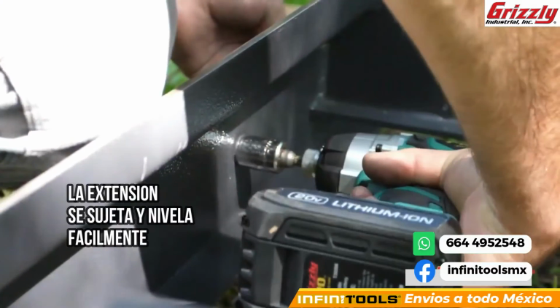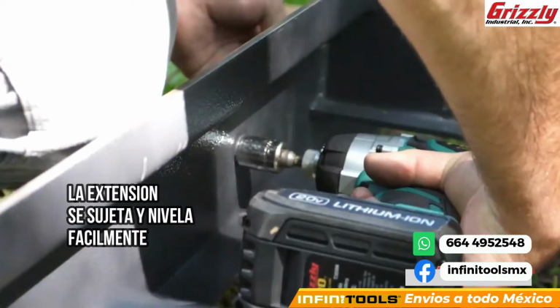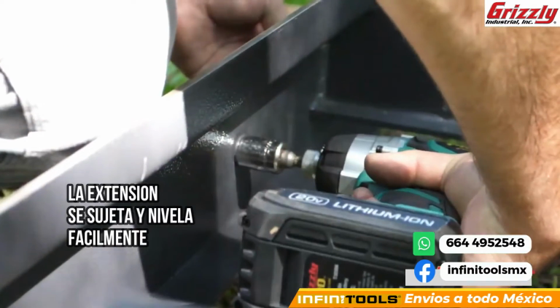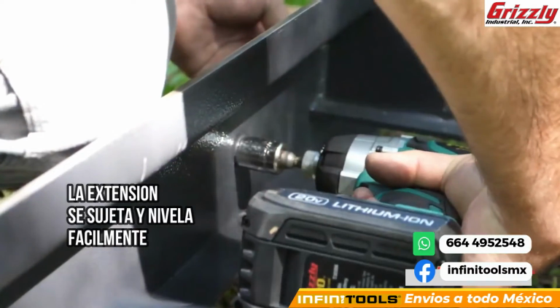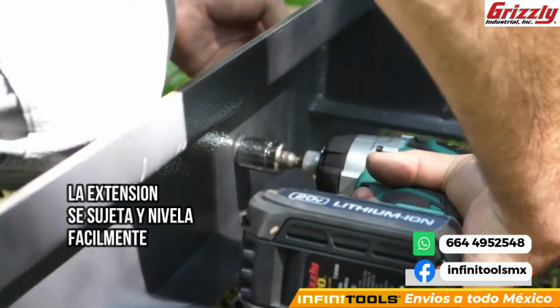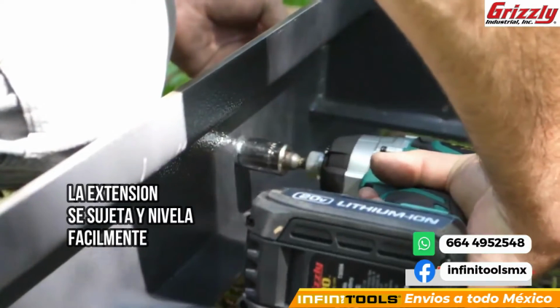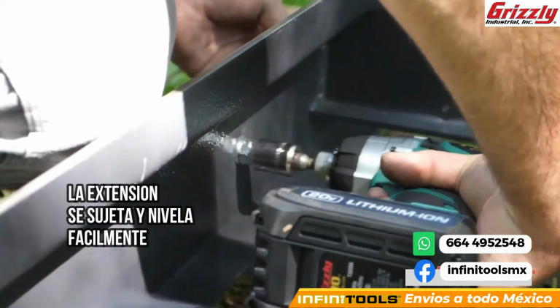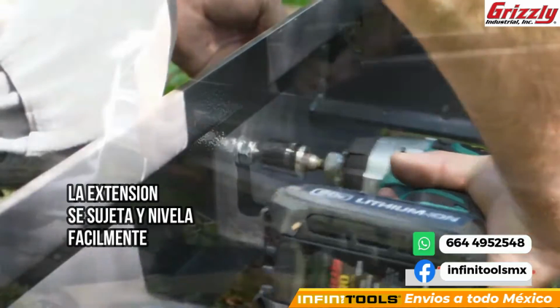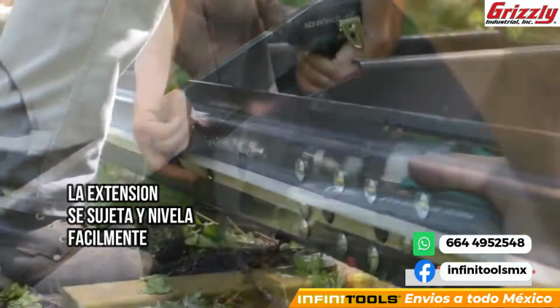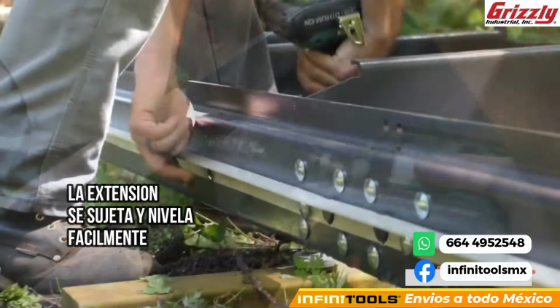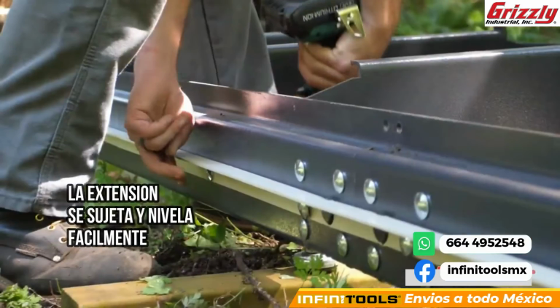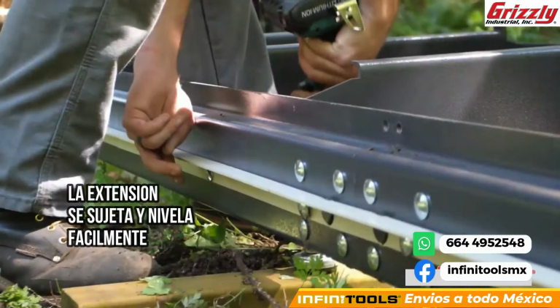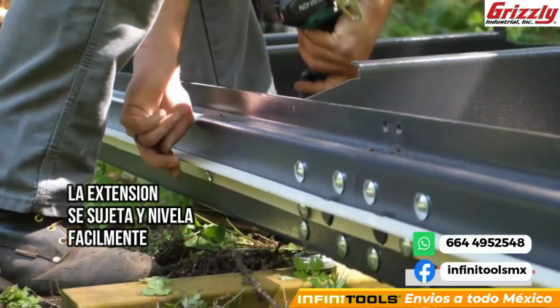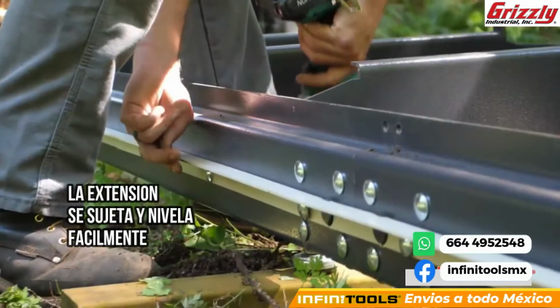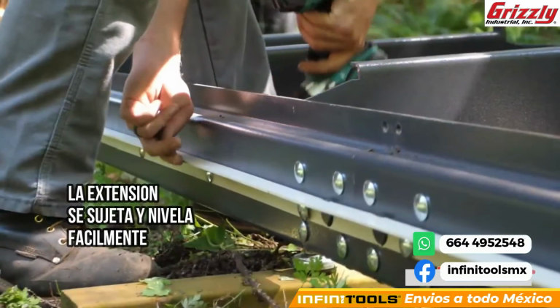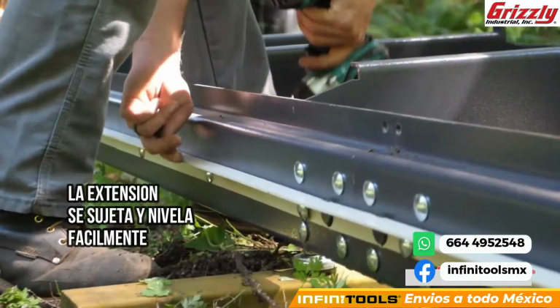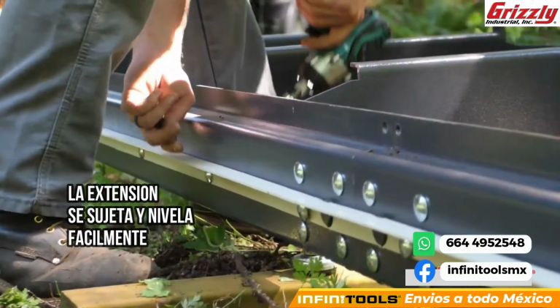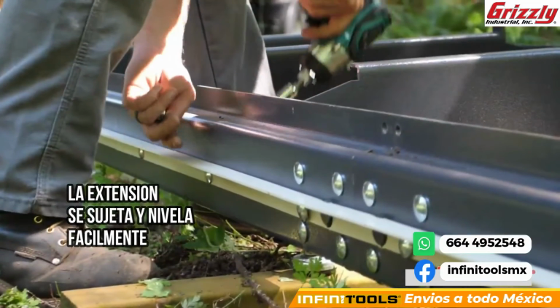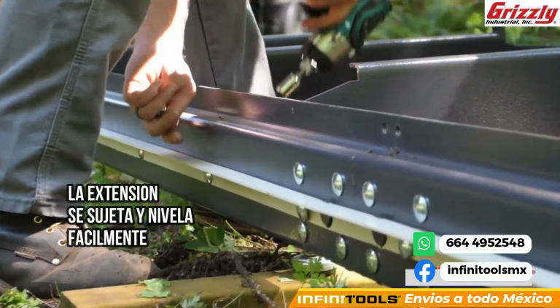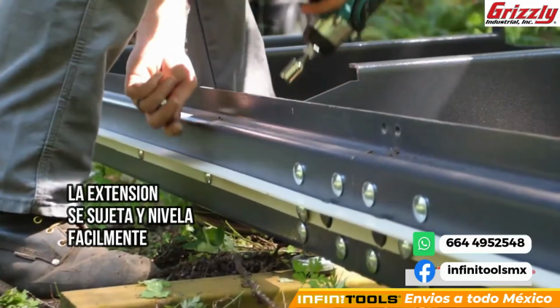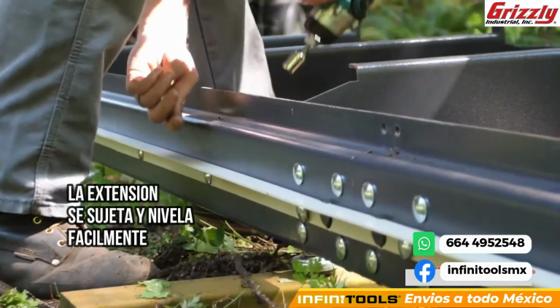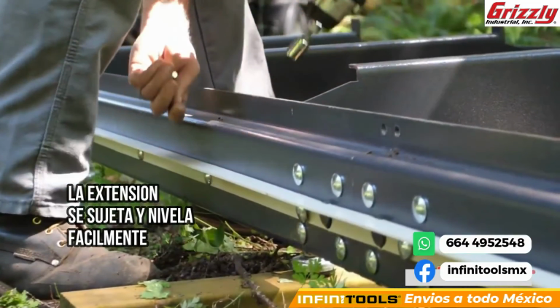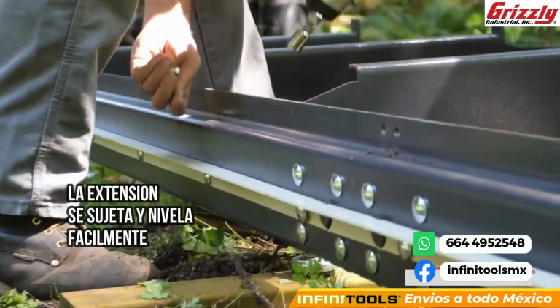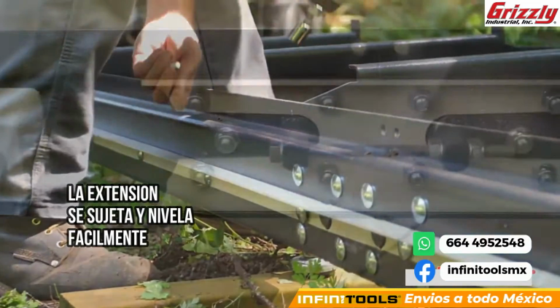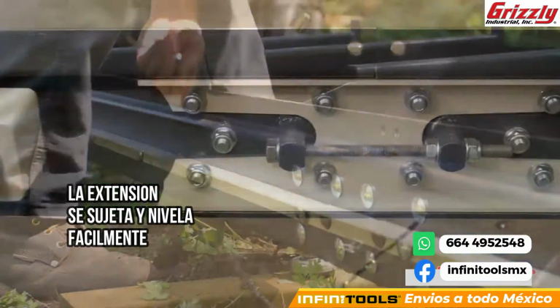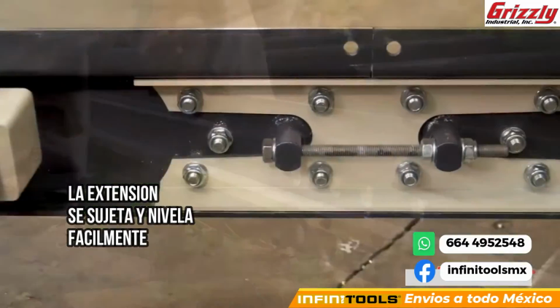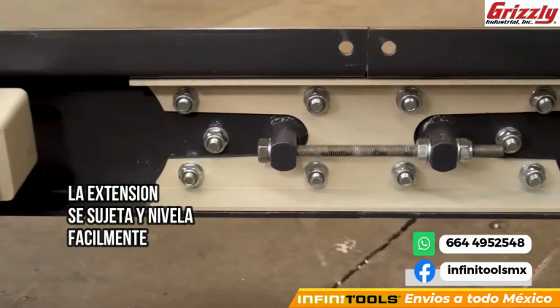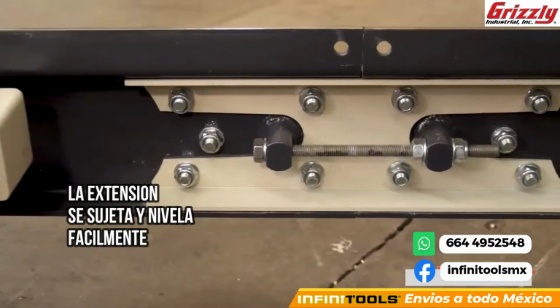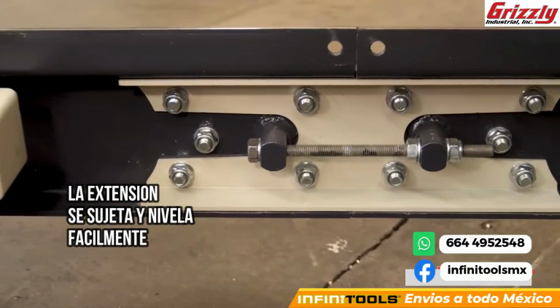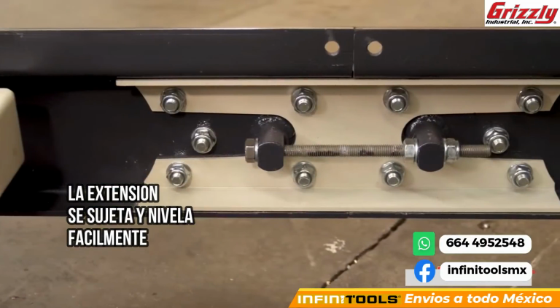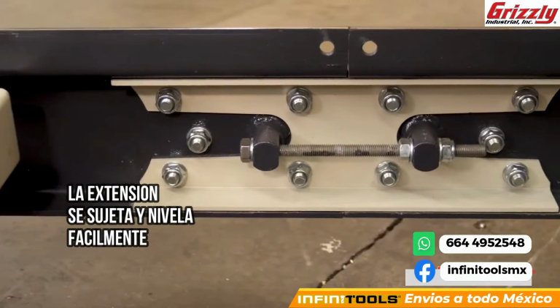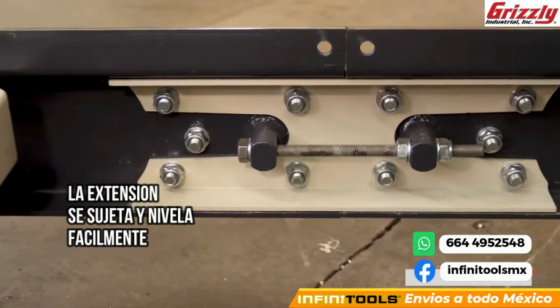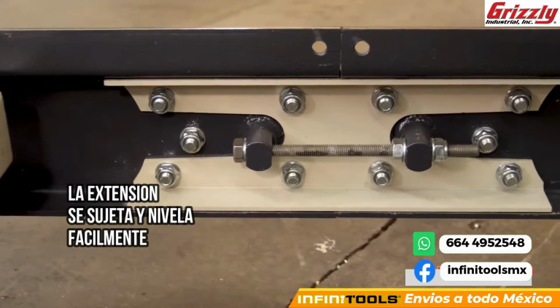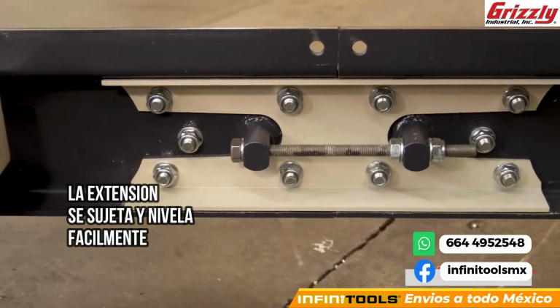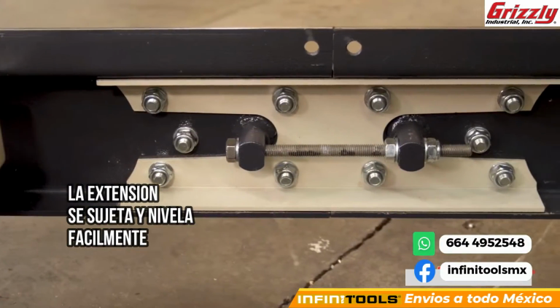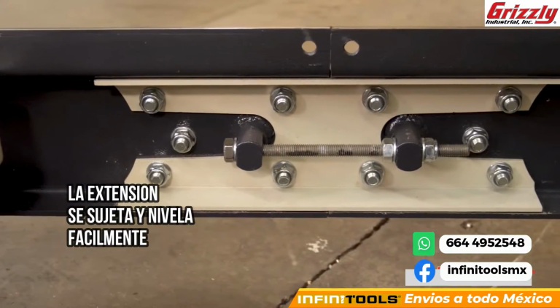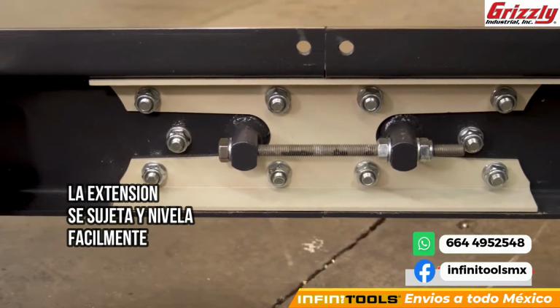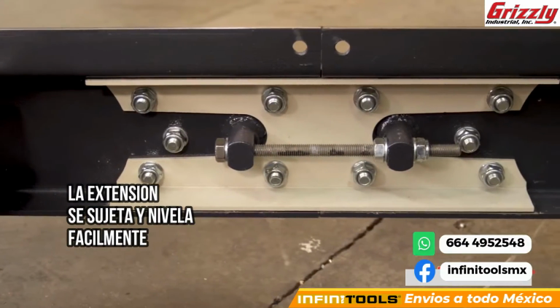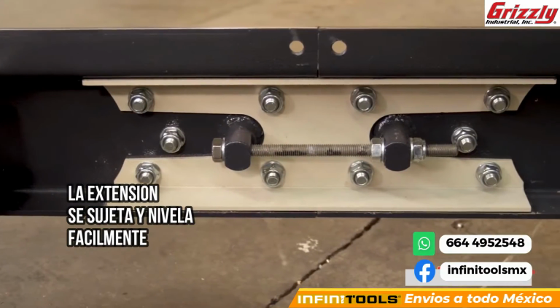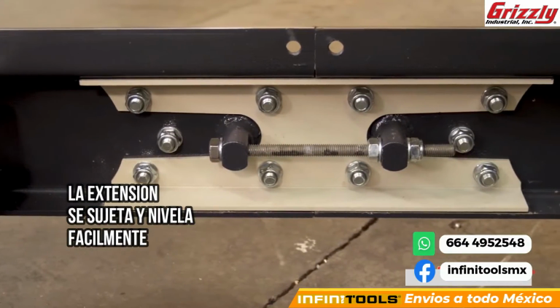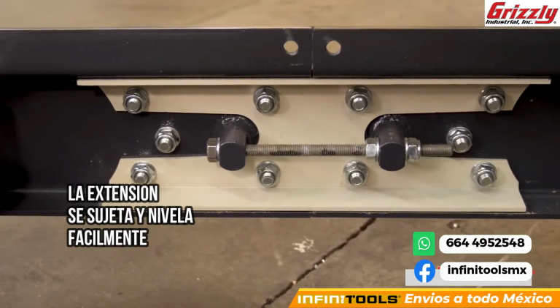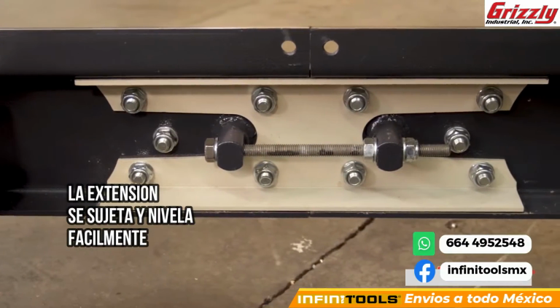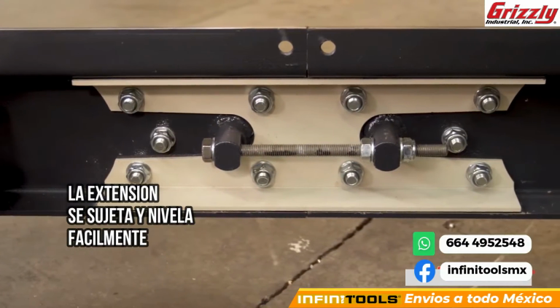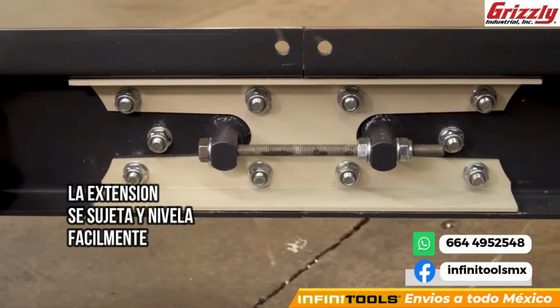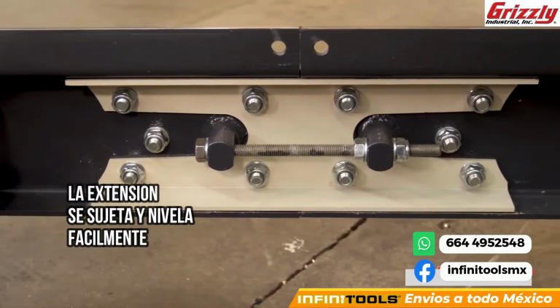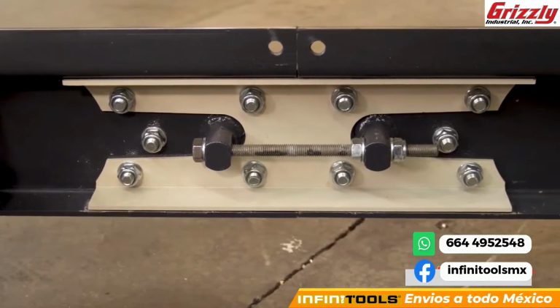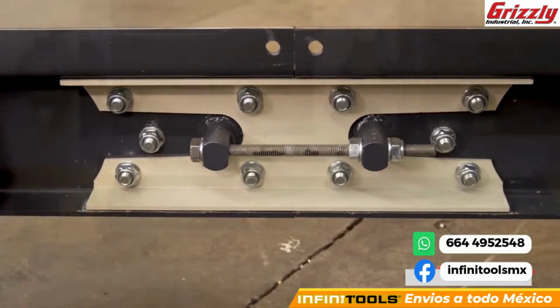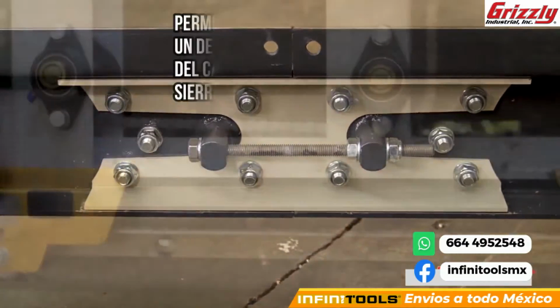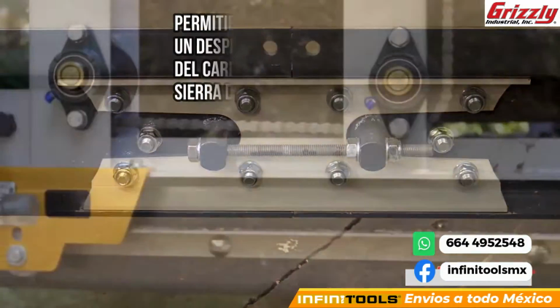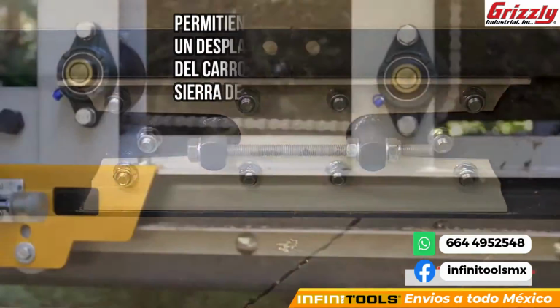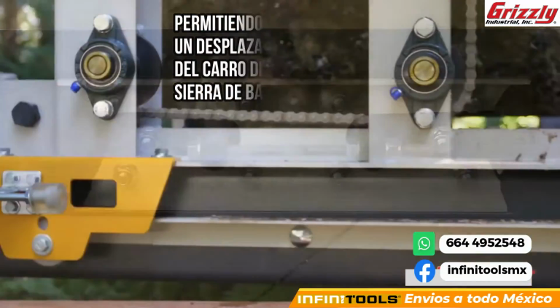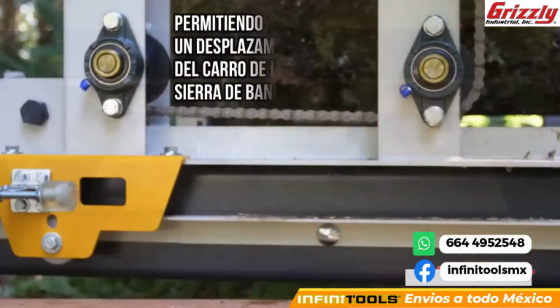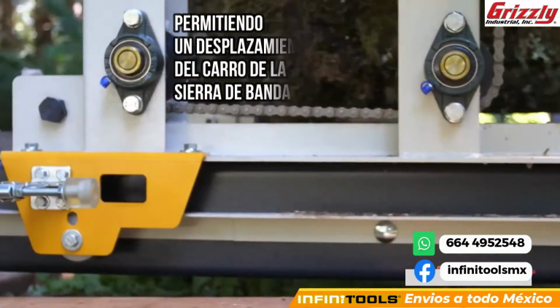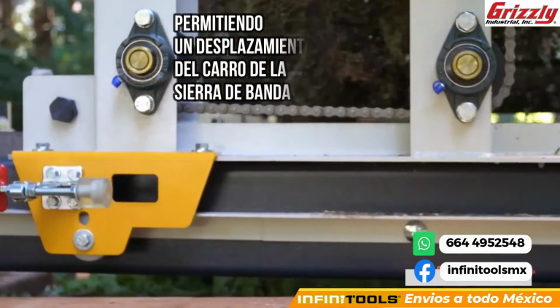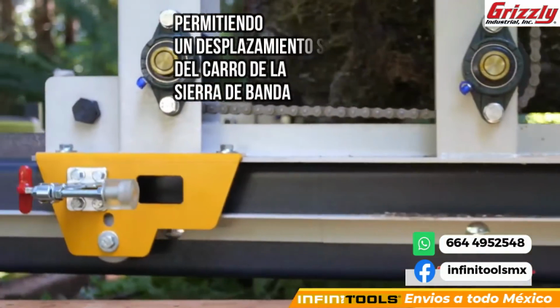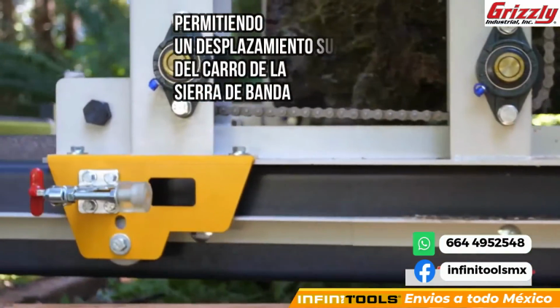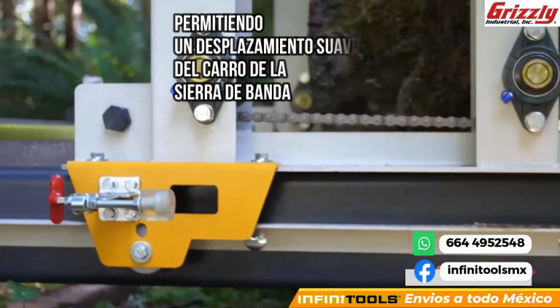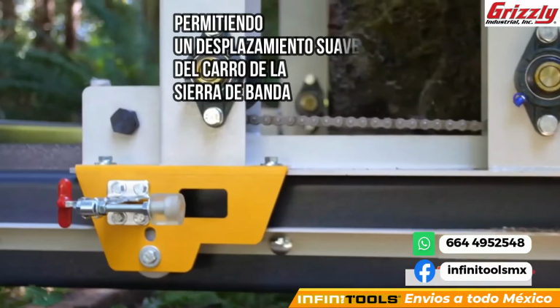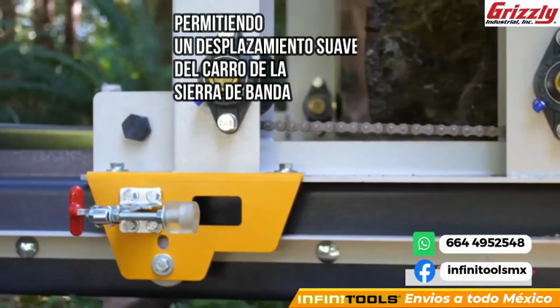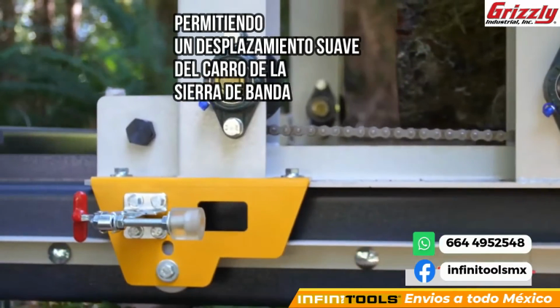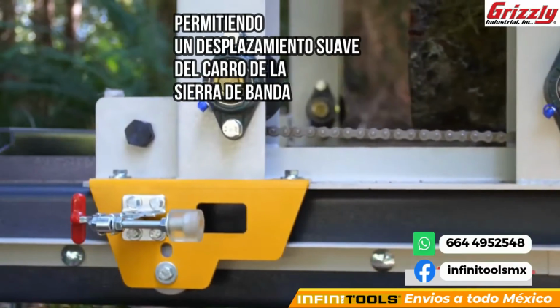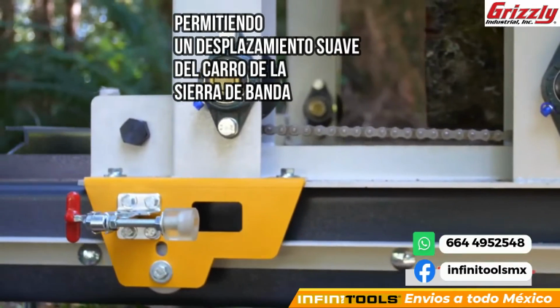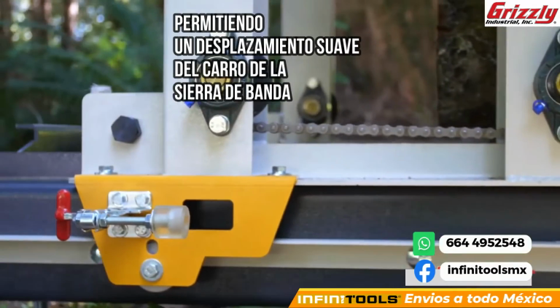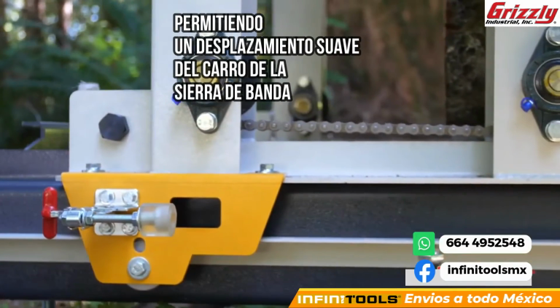These extensions easily clamp and level with the rest of the bed, allowing for a smooth travel of the bandsaw carriage.